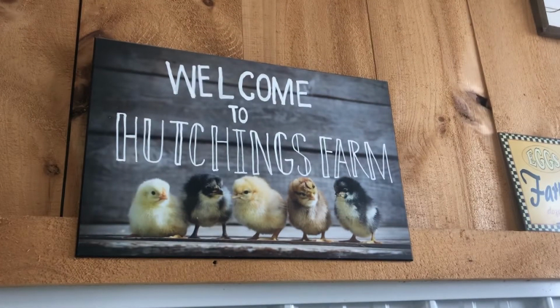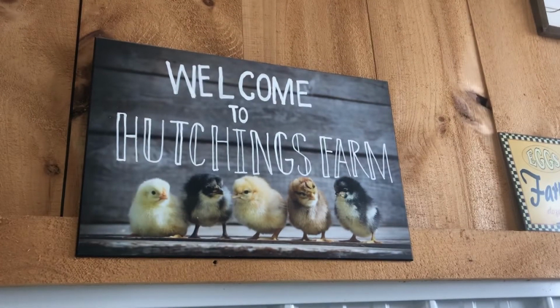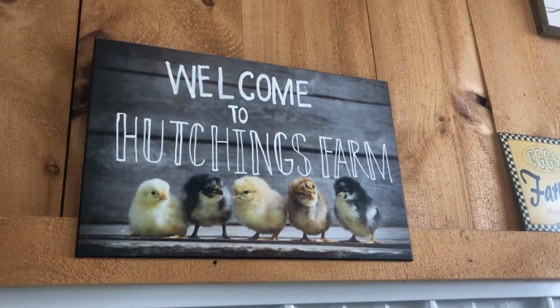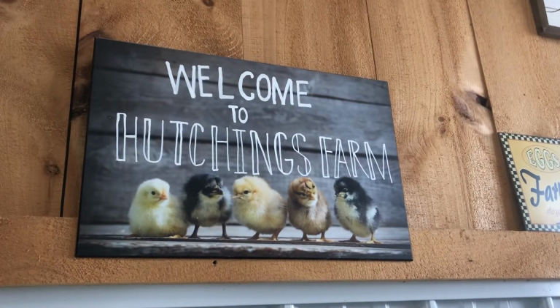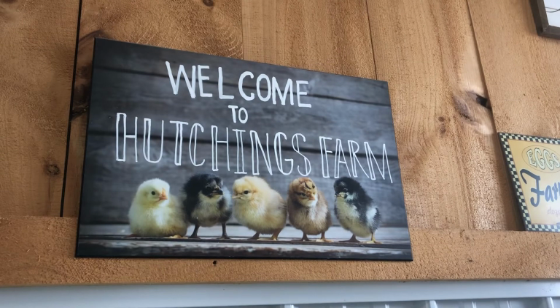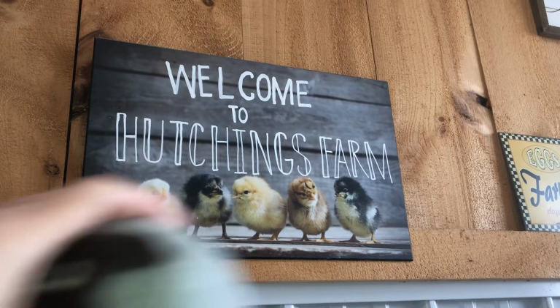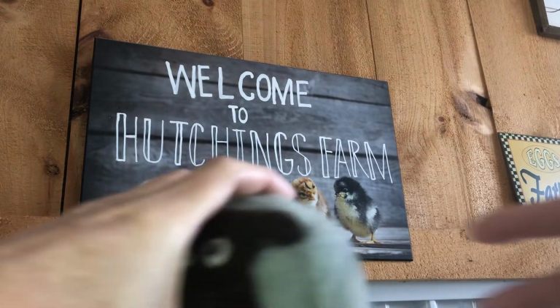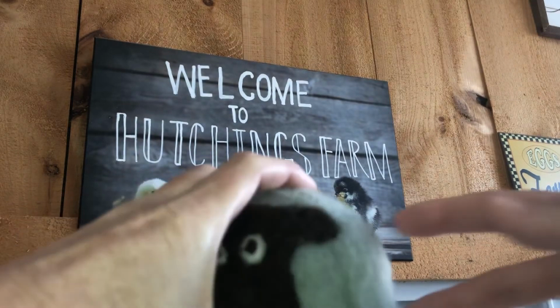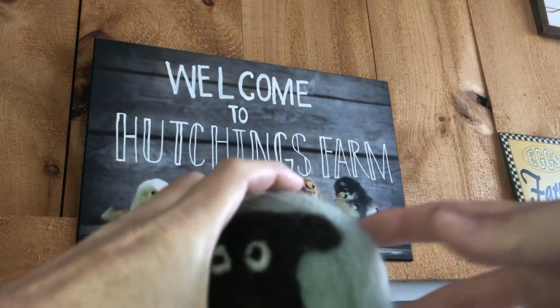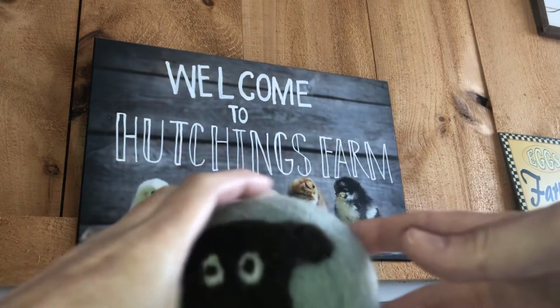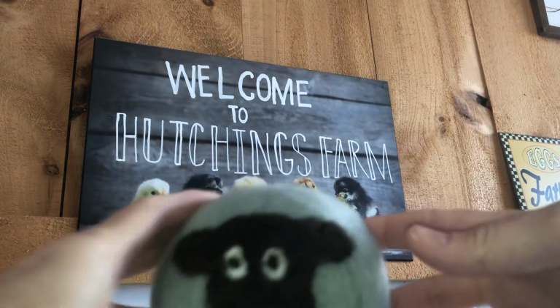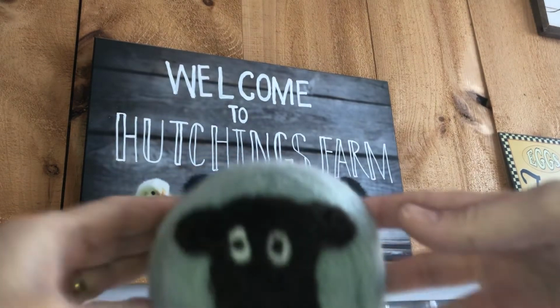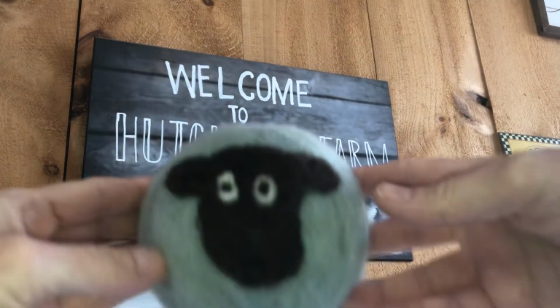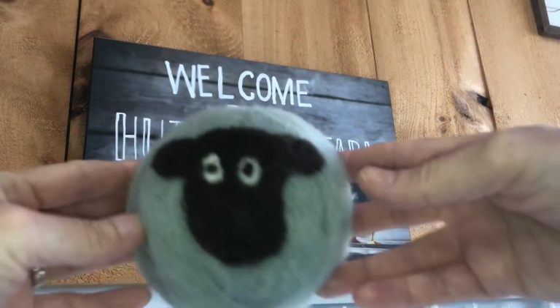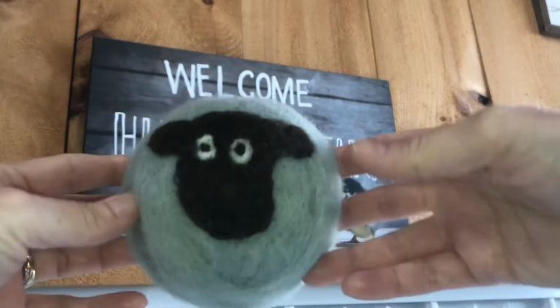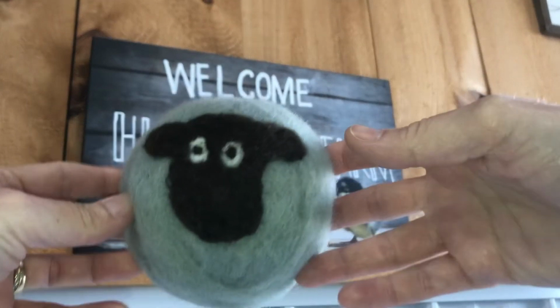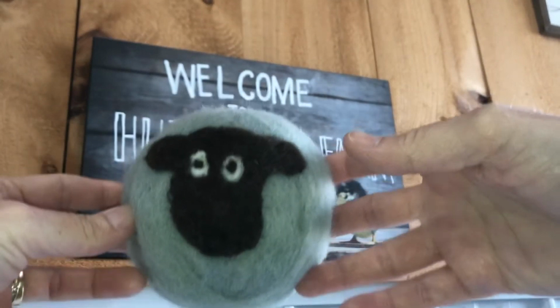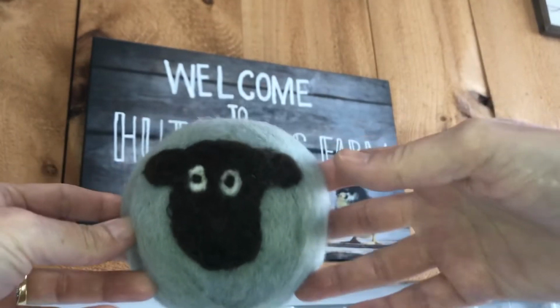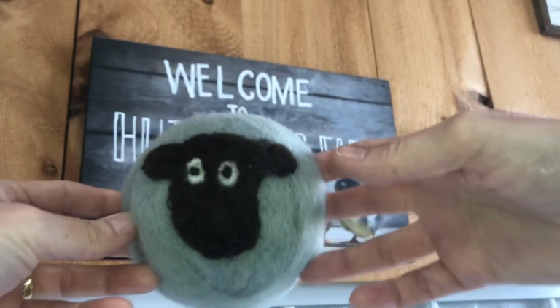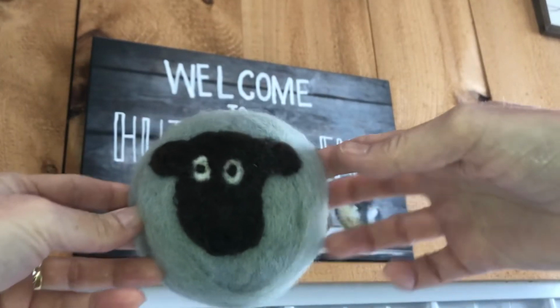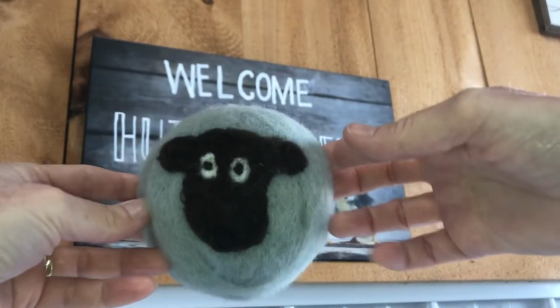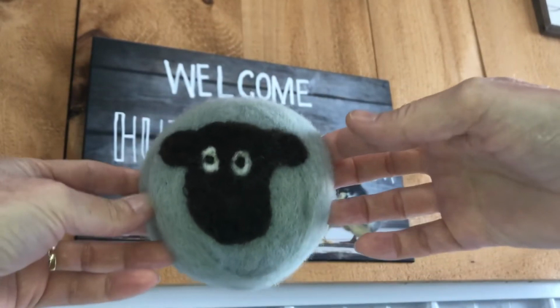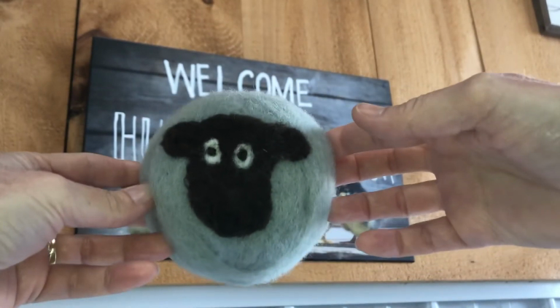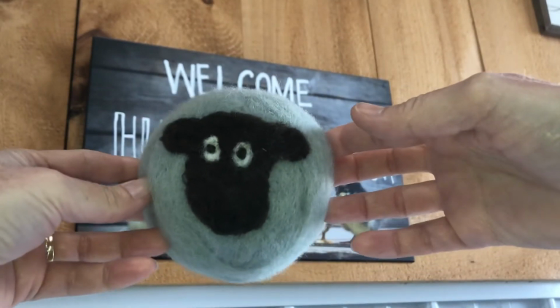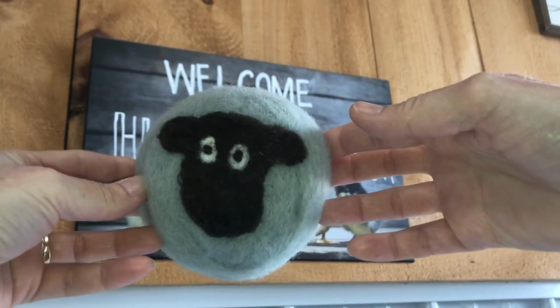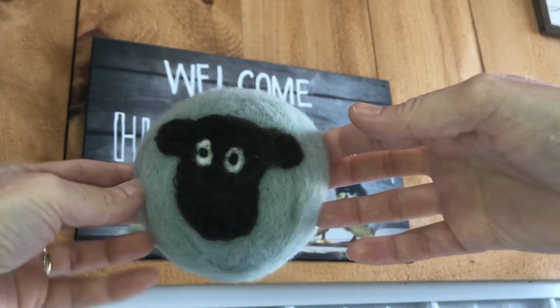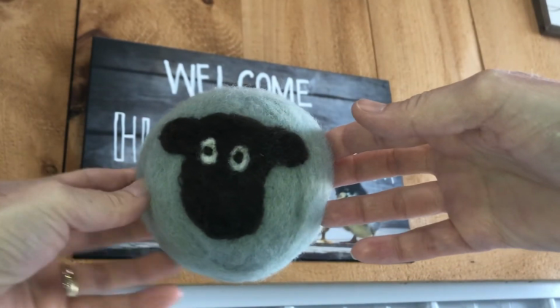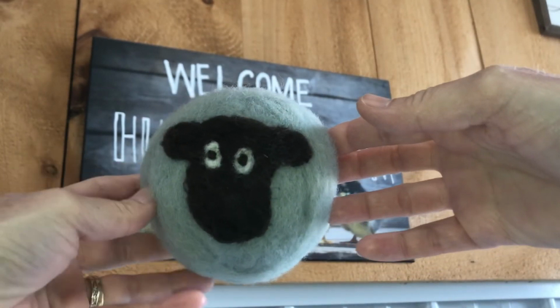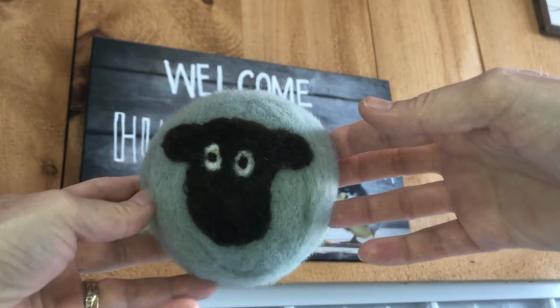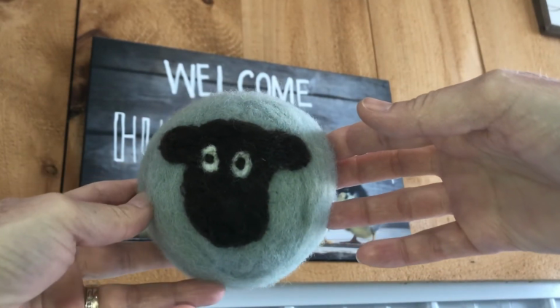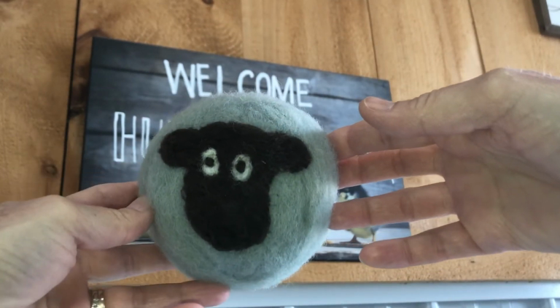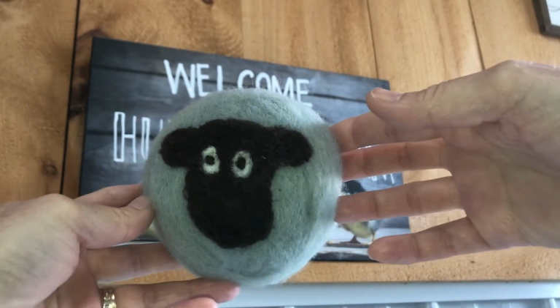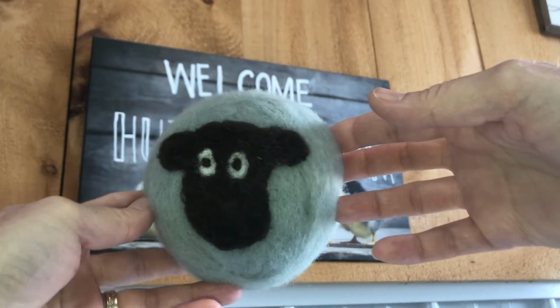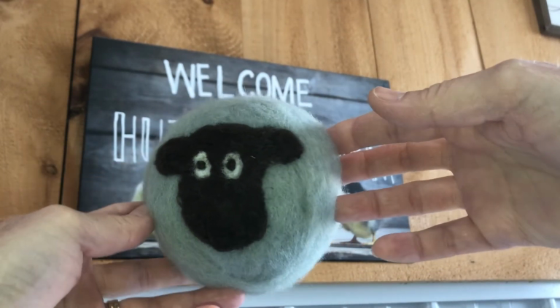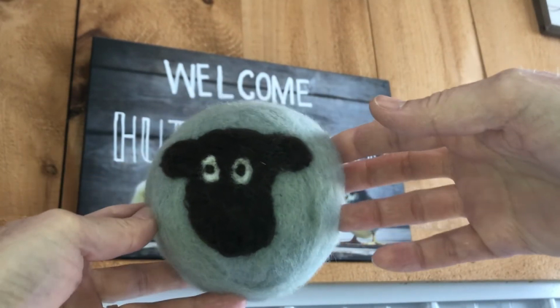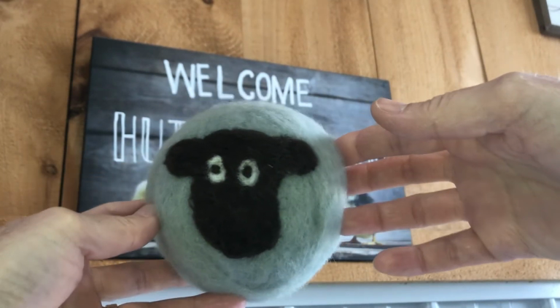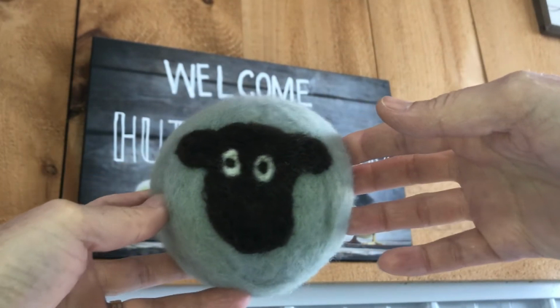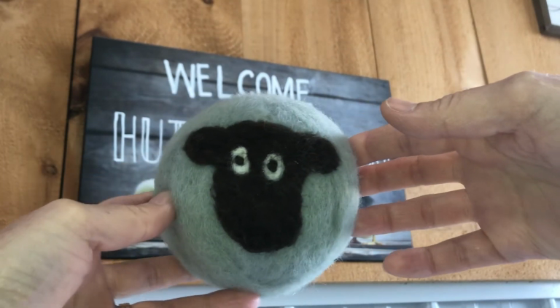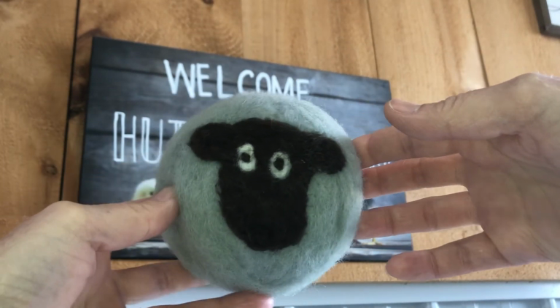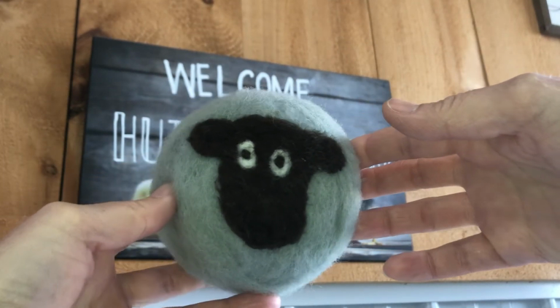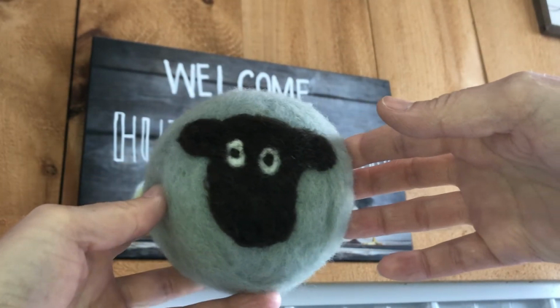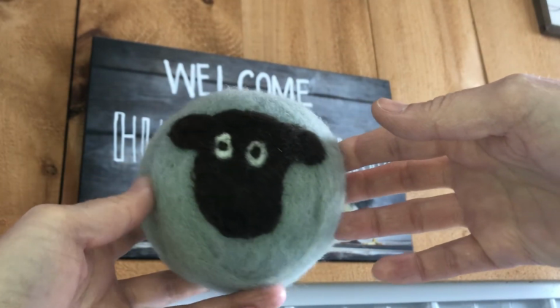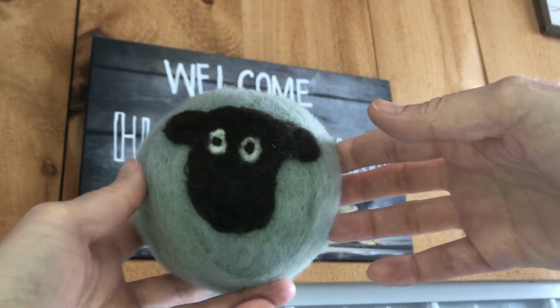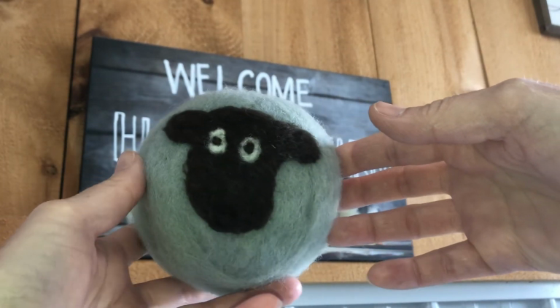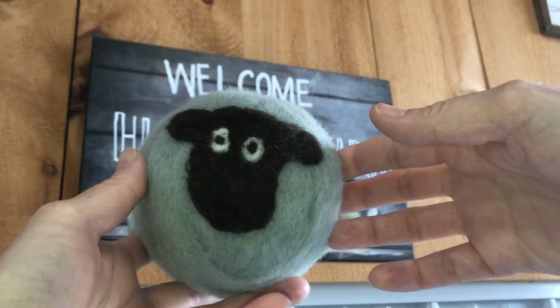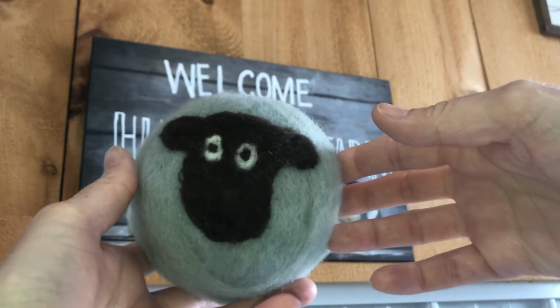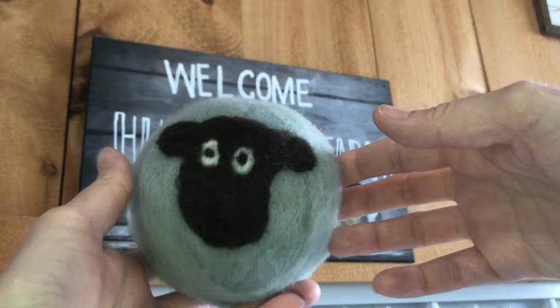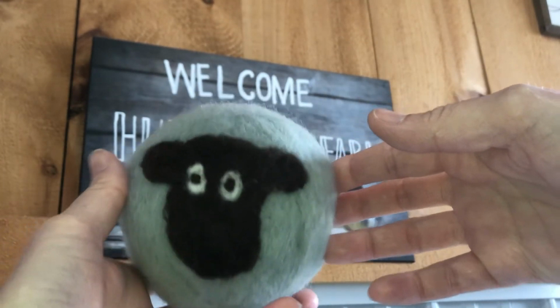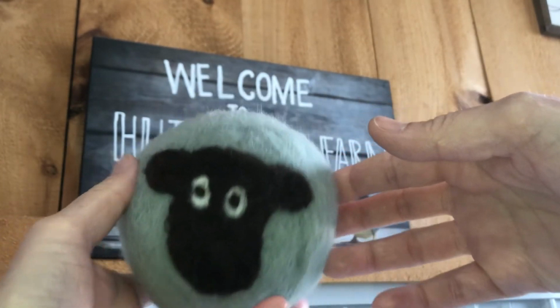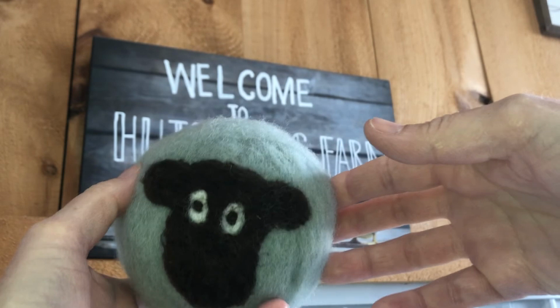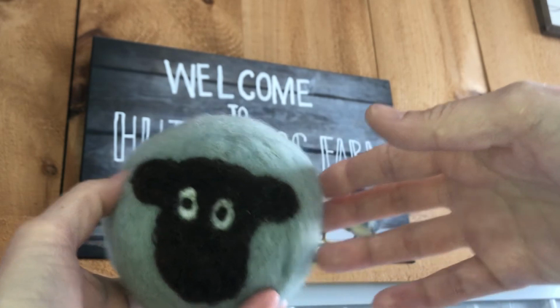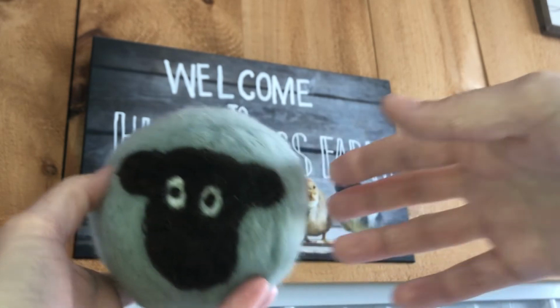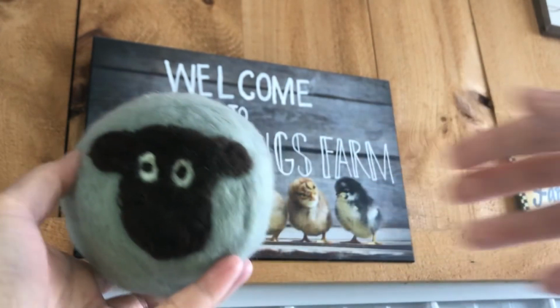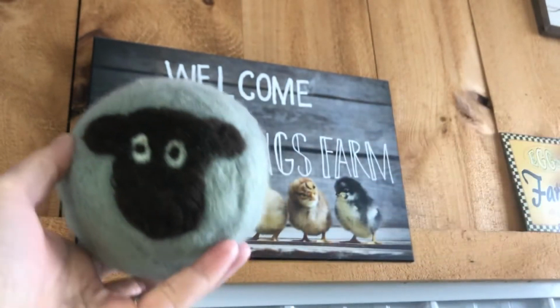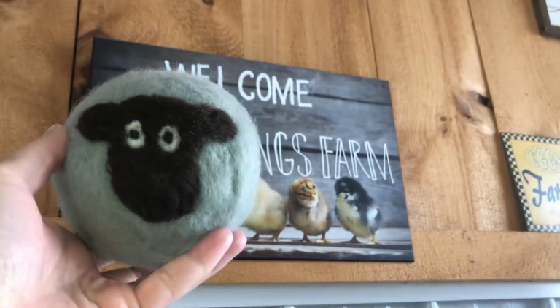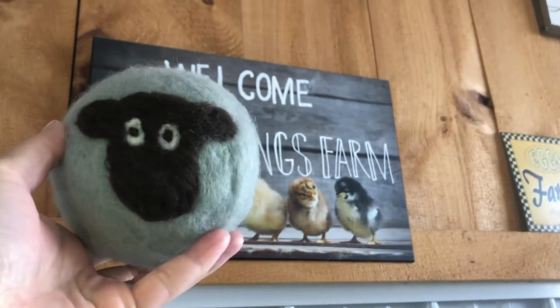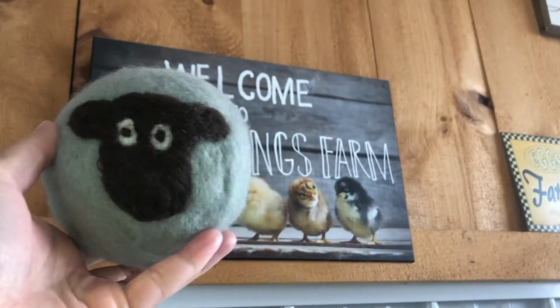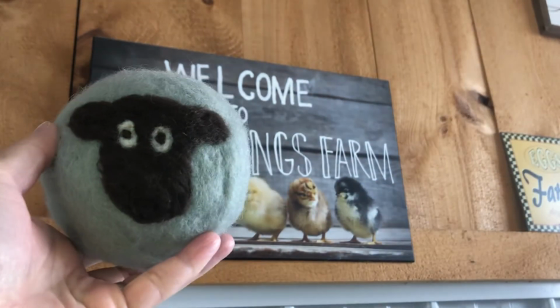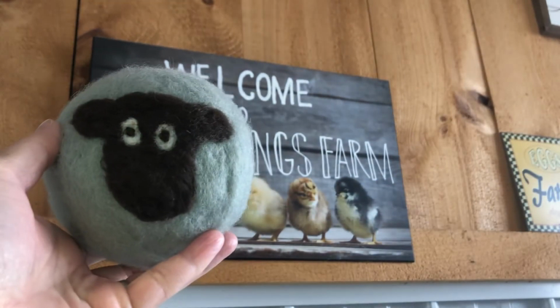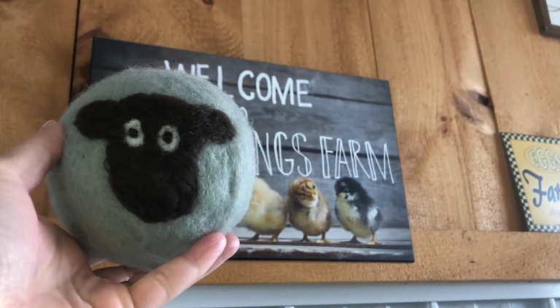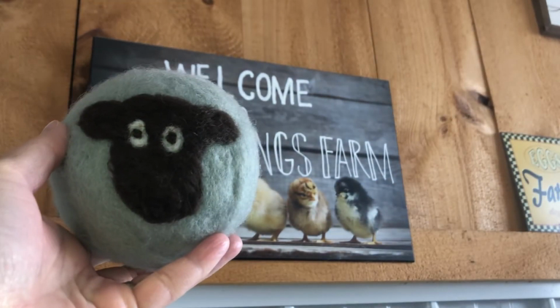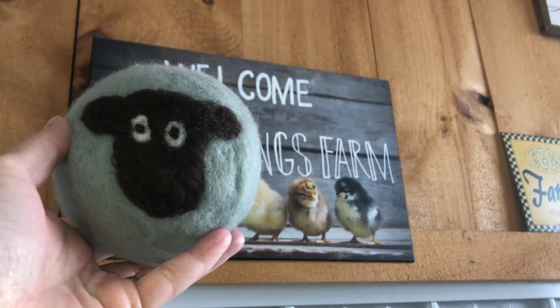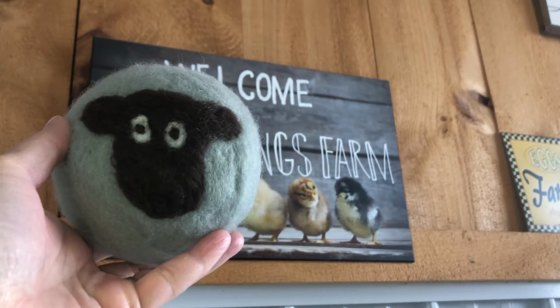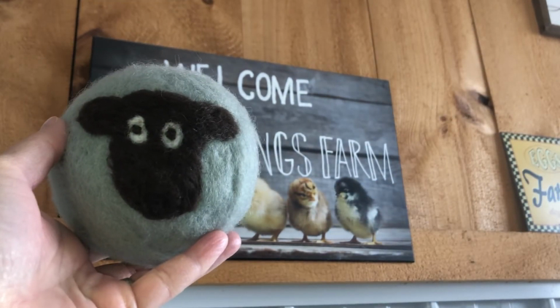And last but not least, I like my sheep face. Just giving you some ideas. Thanks for watching.